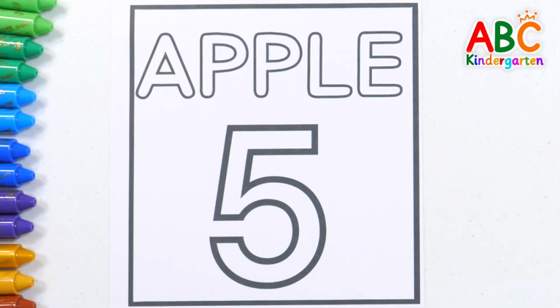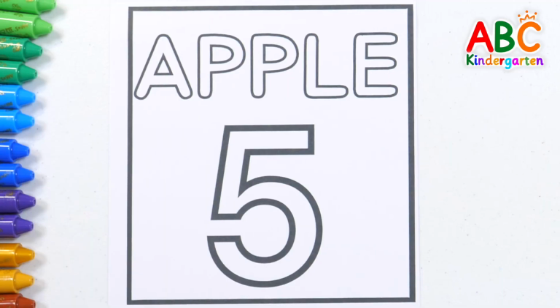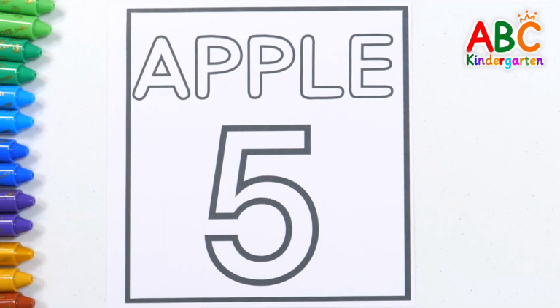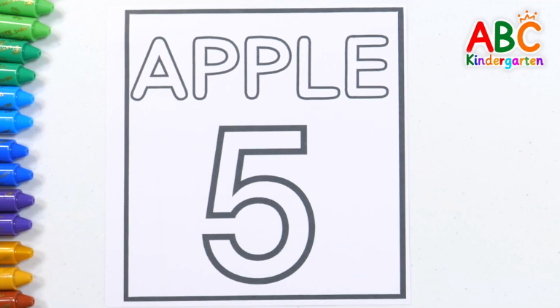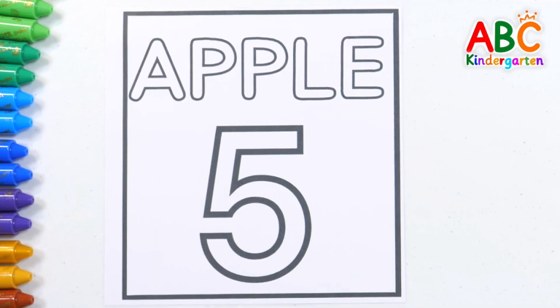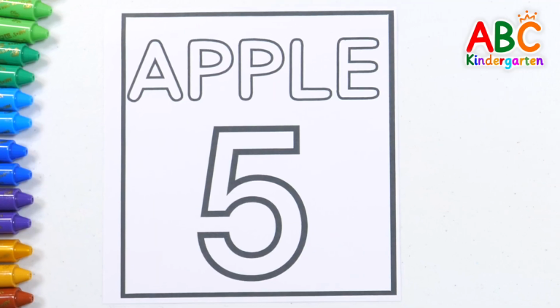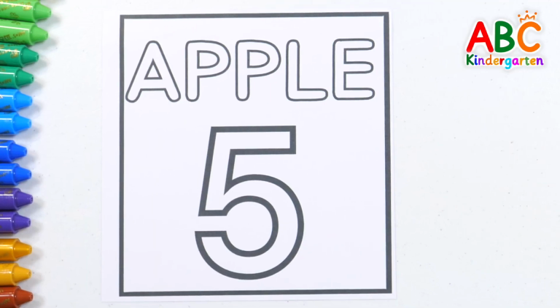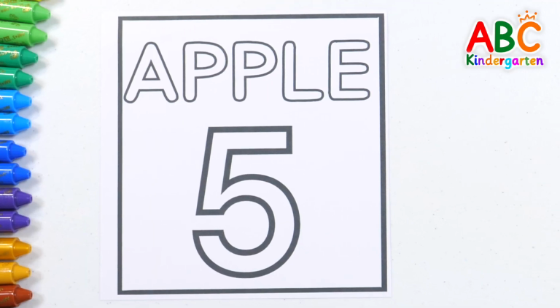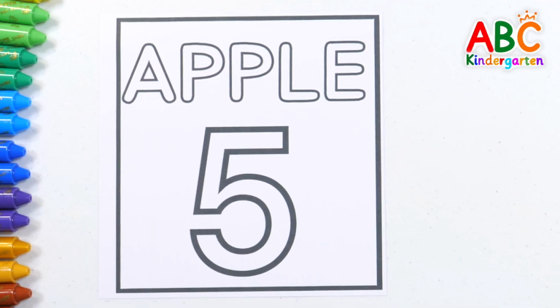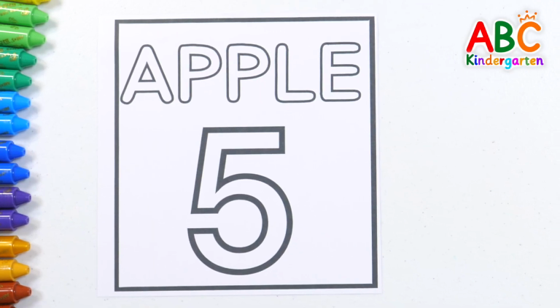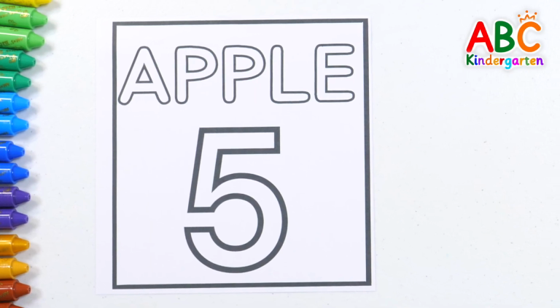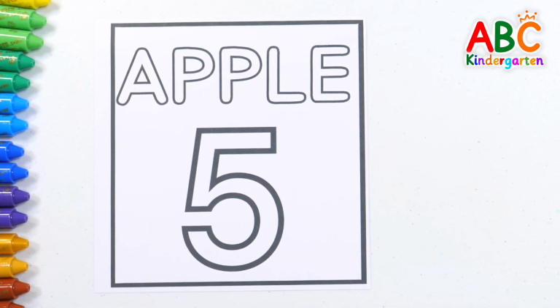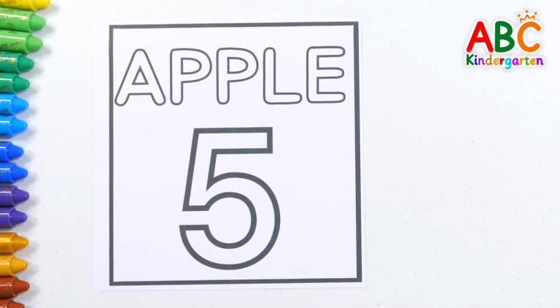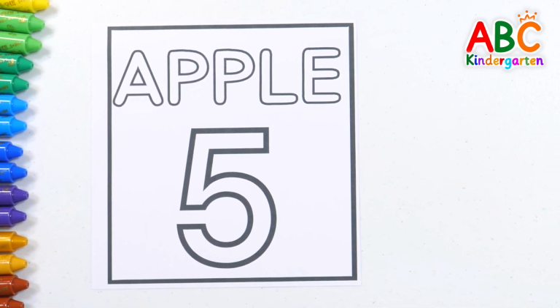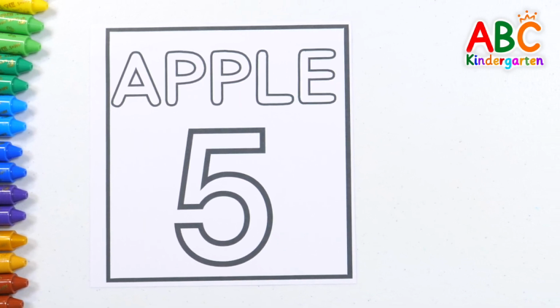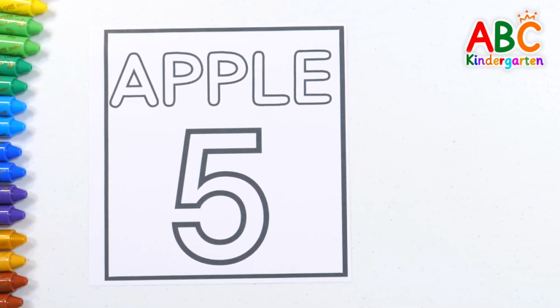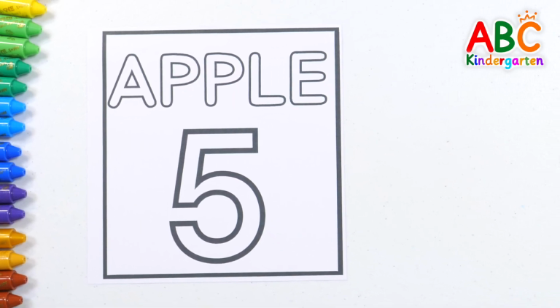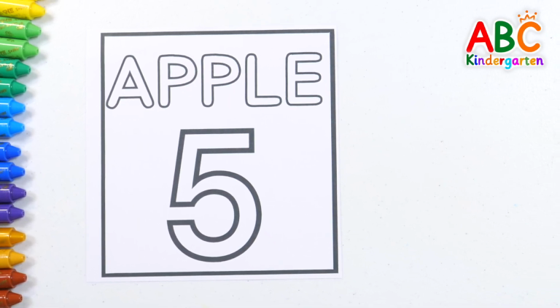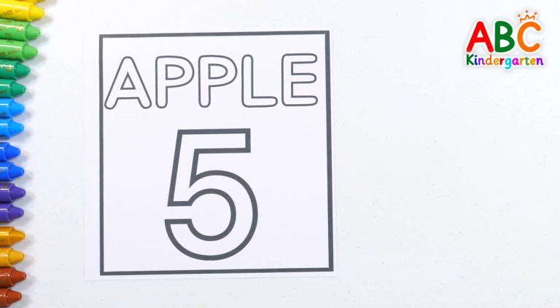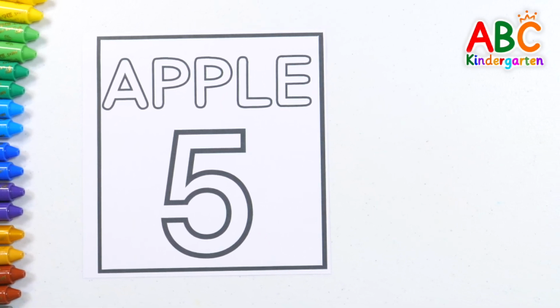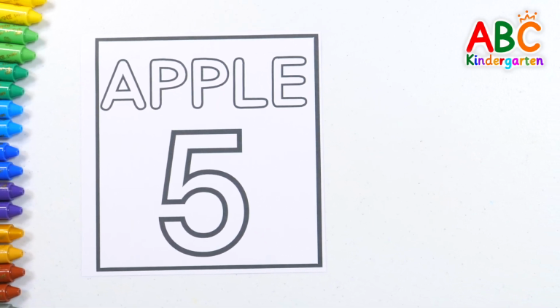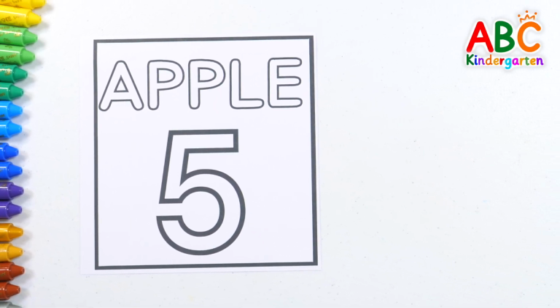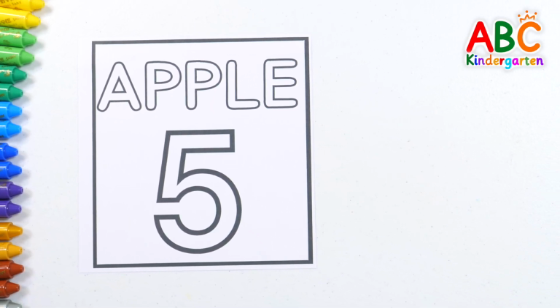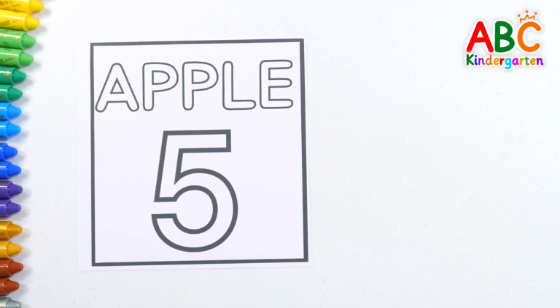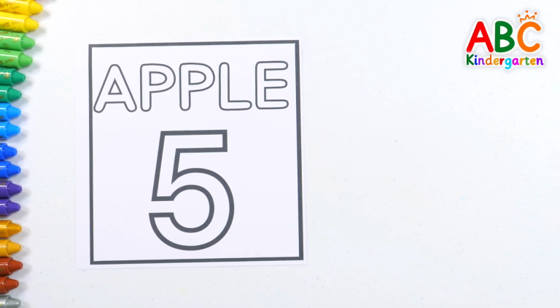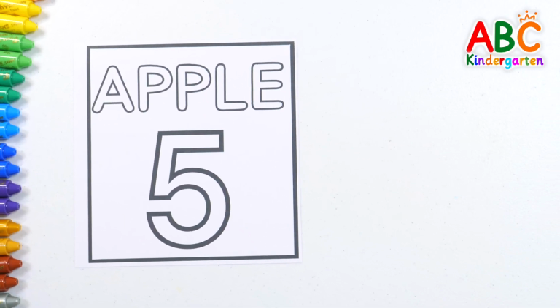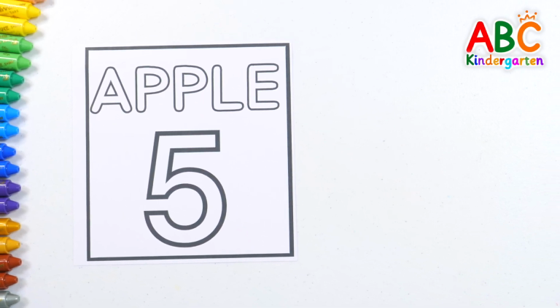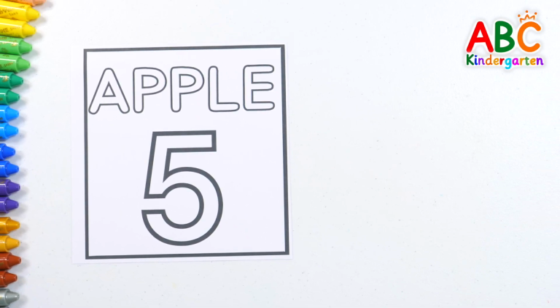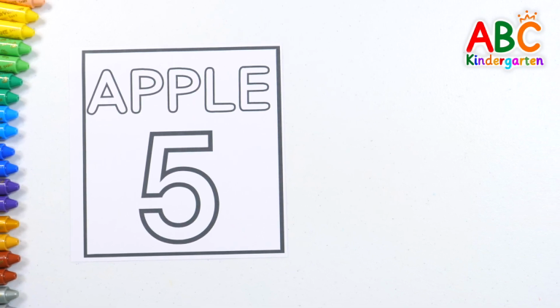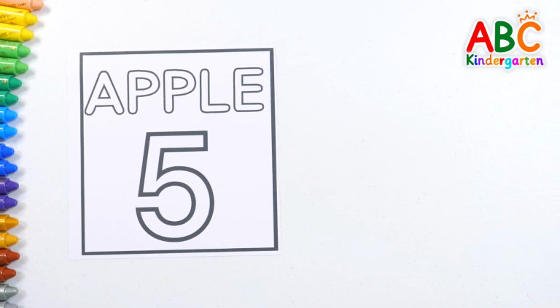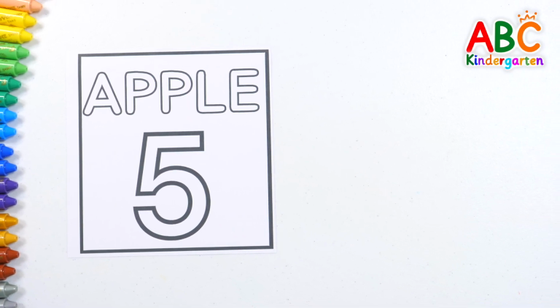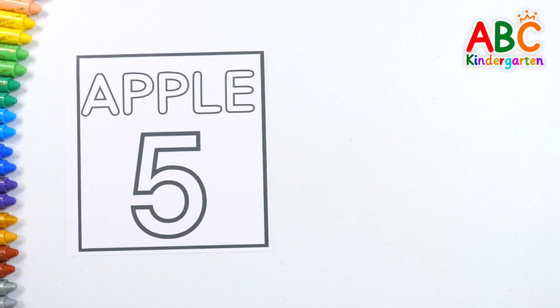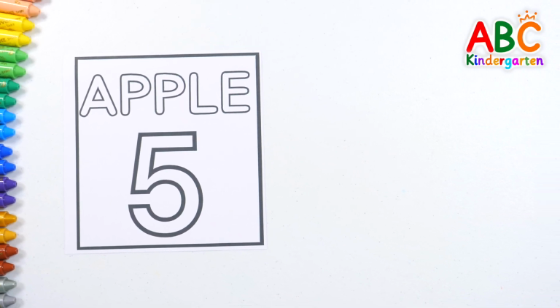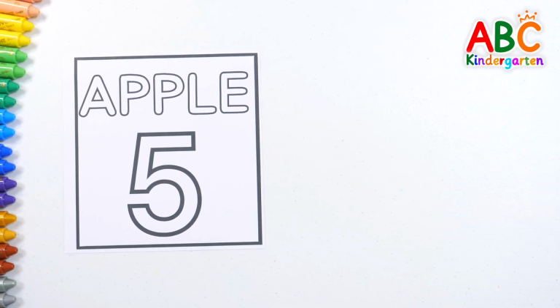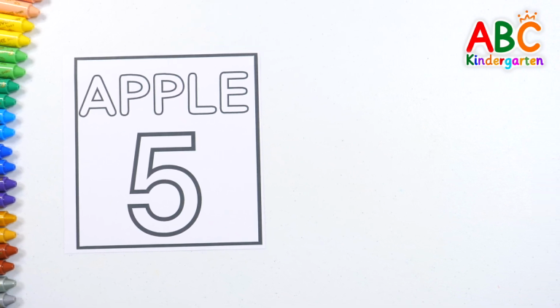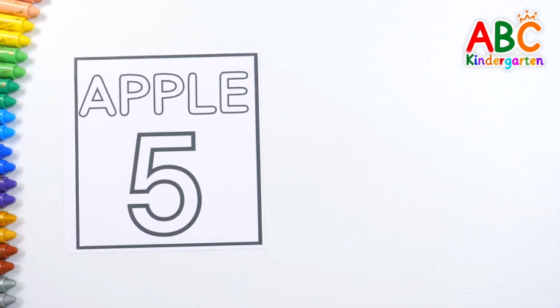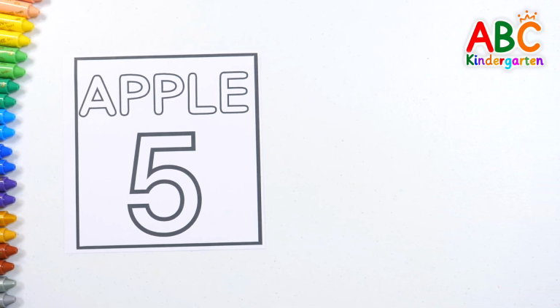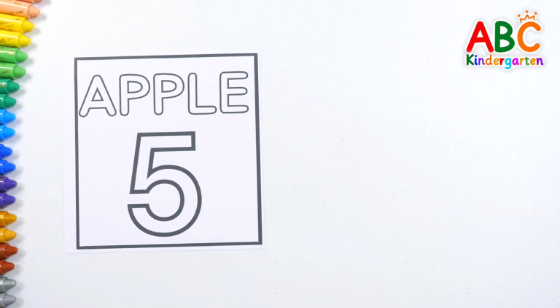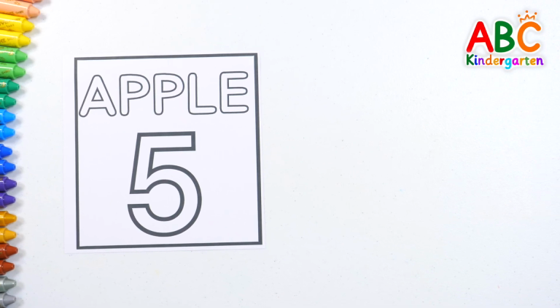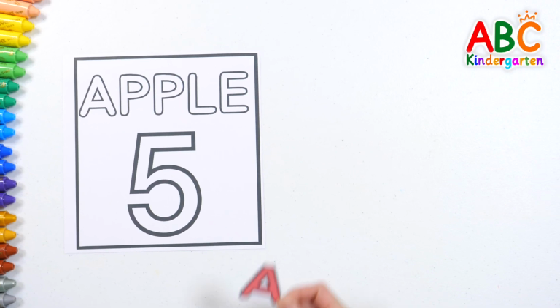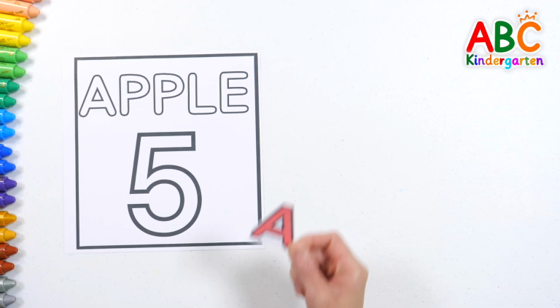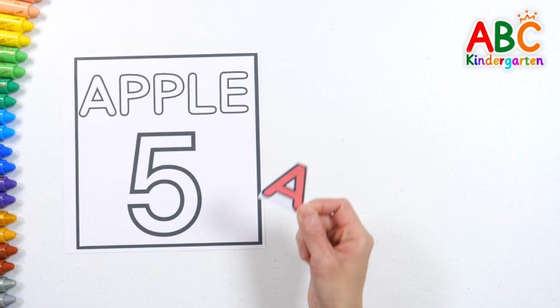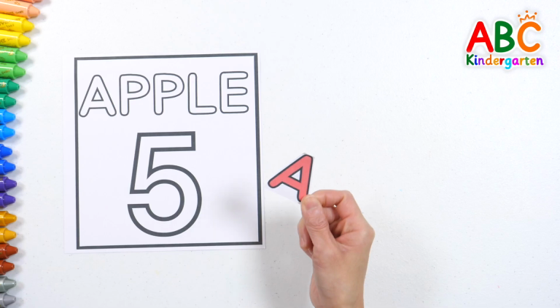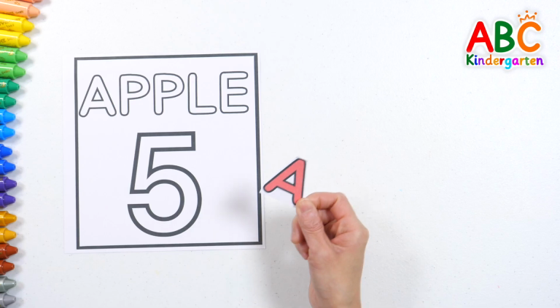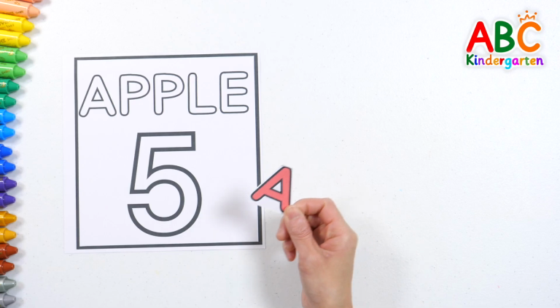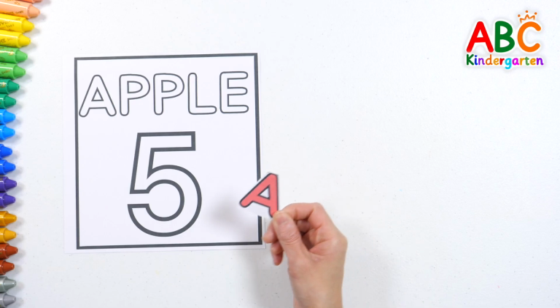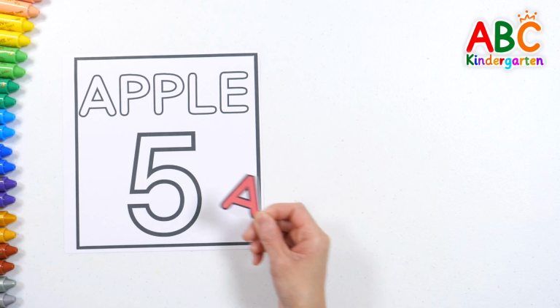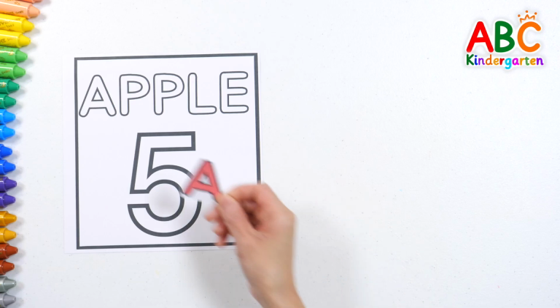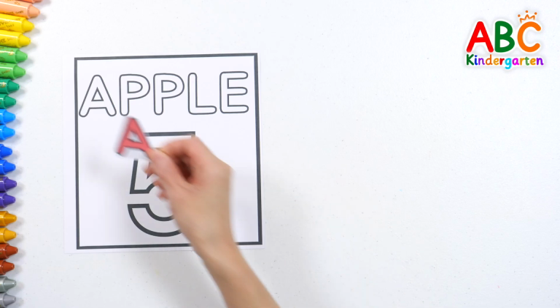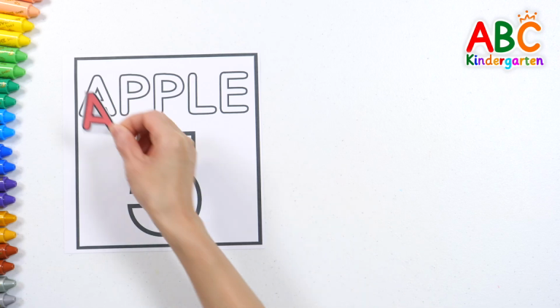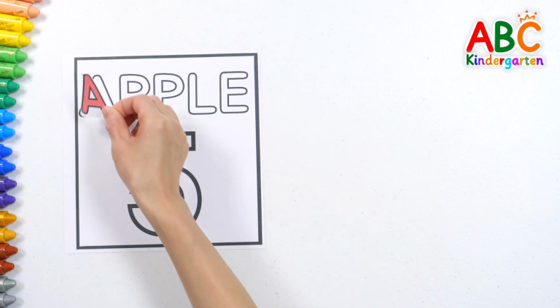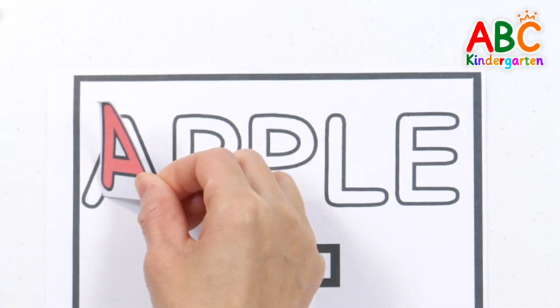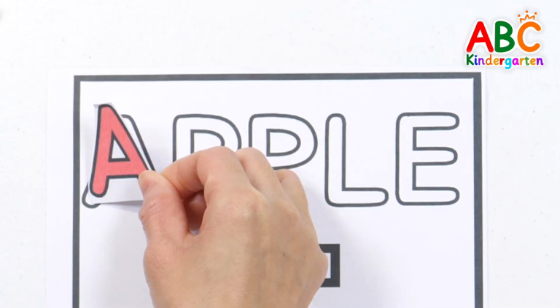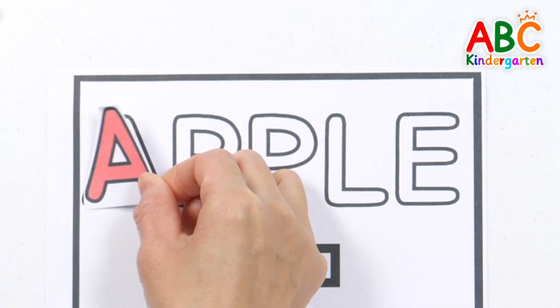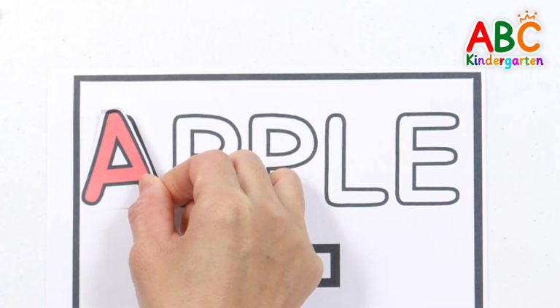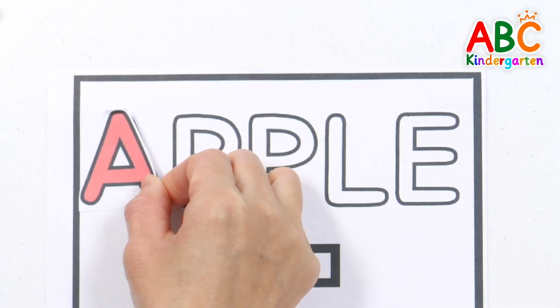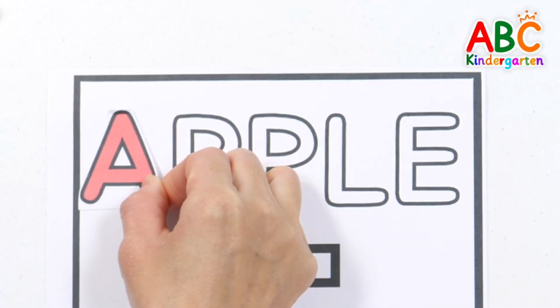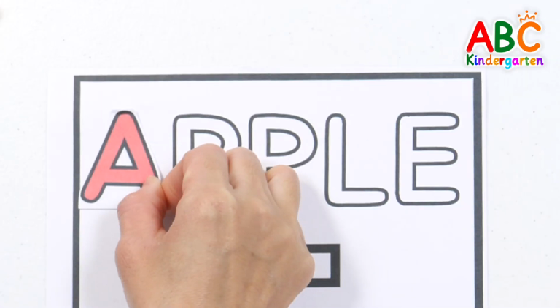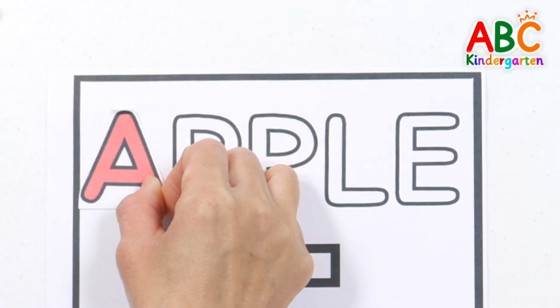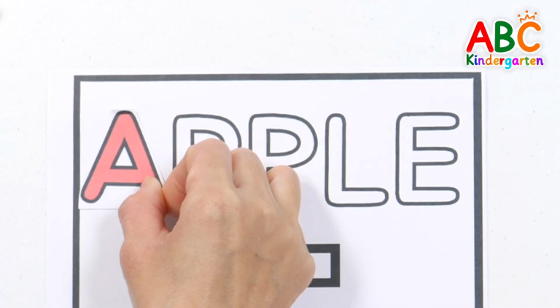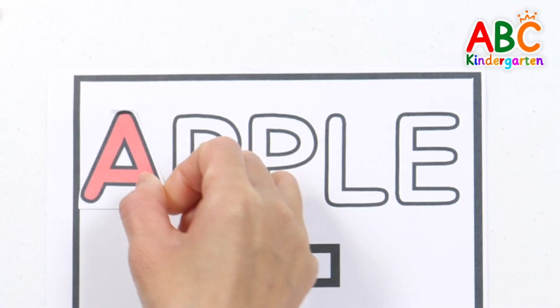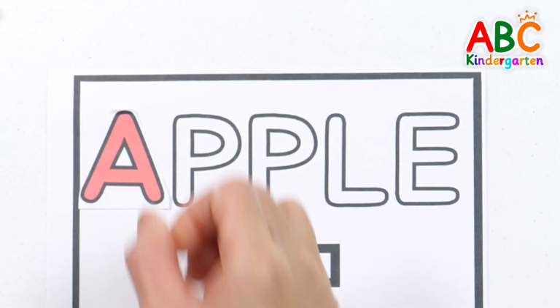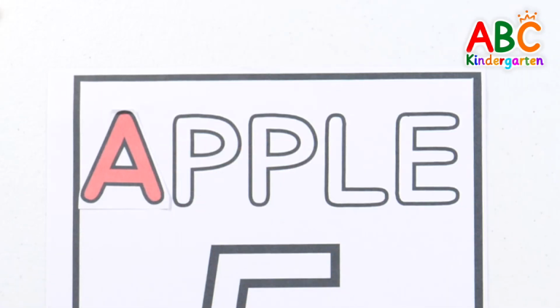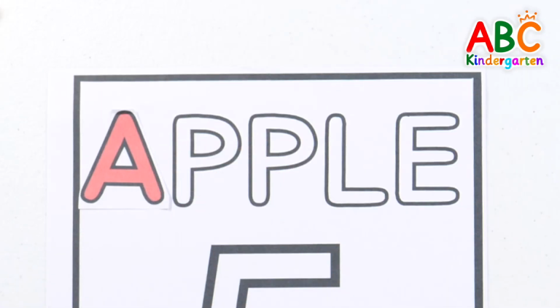Shall we place each letter and read them together? A.